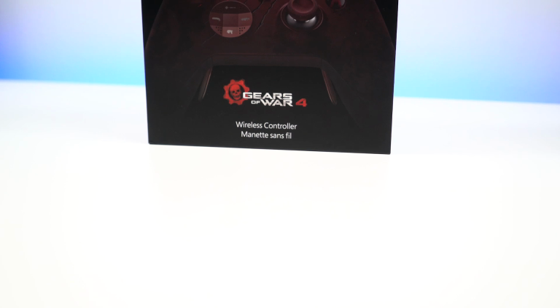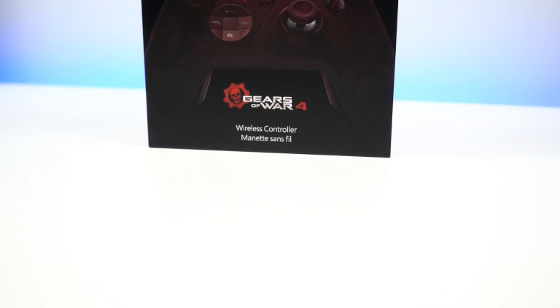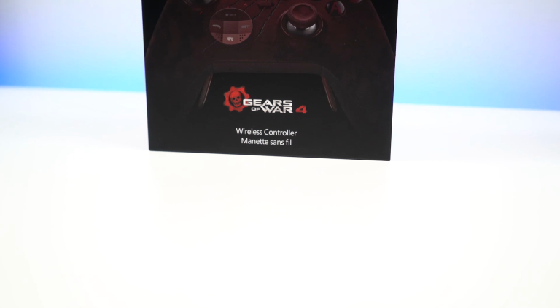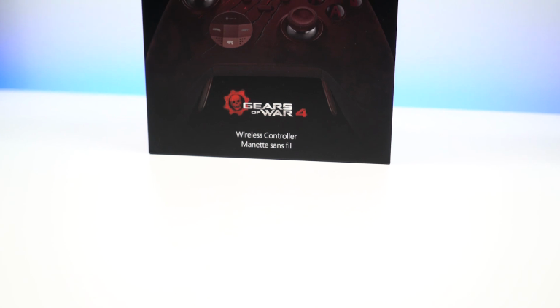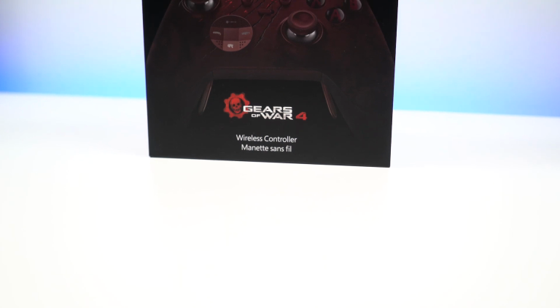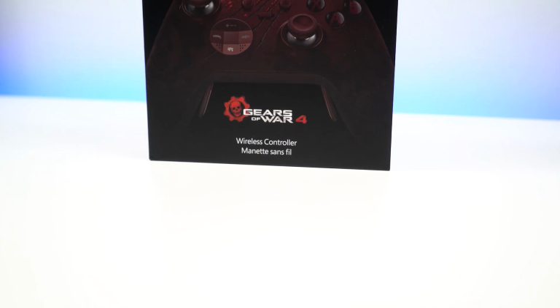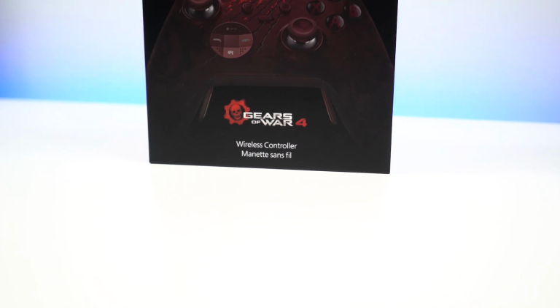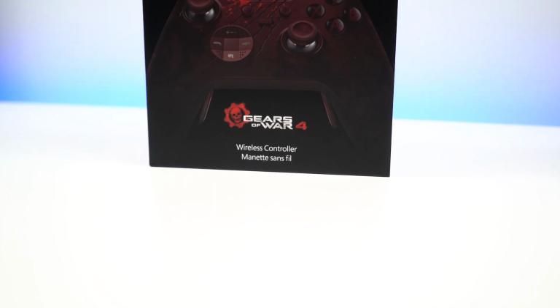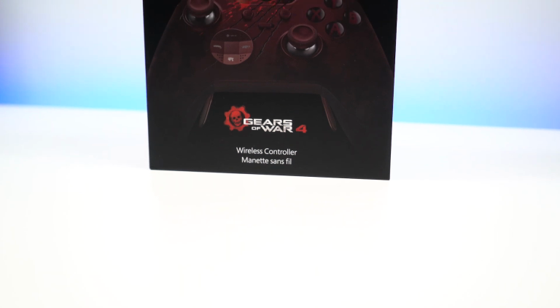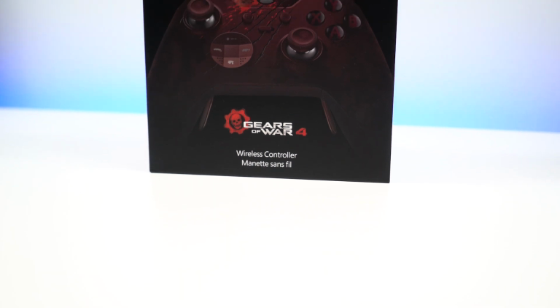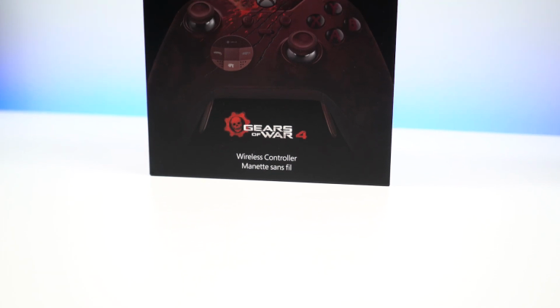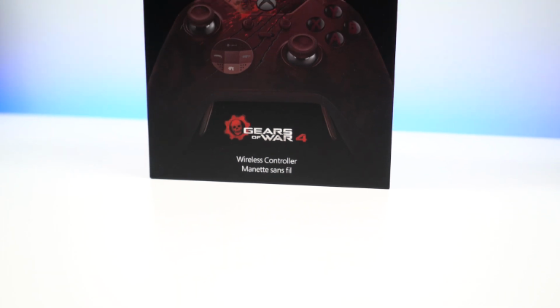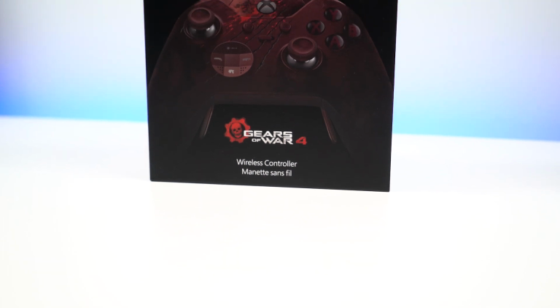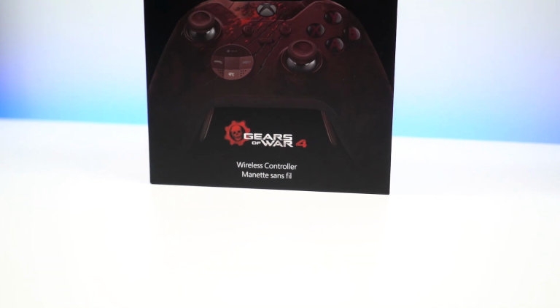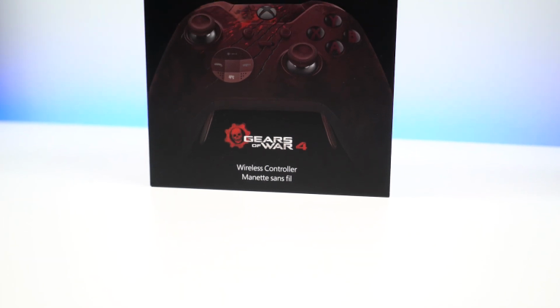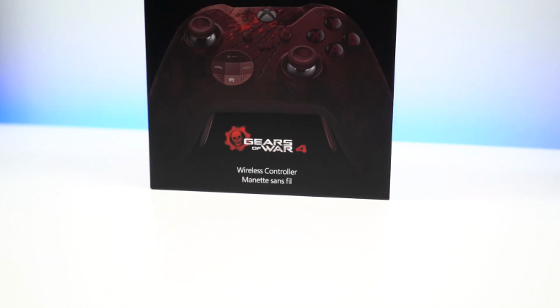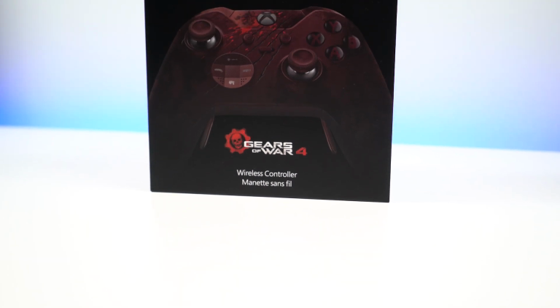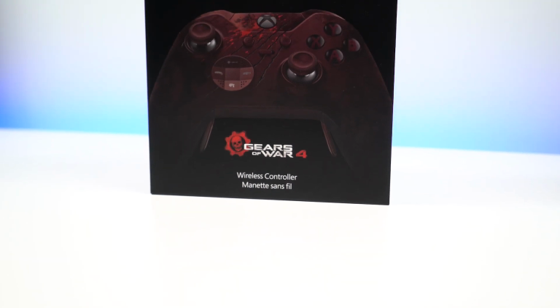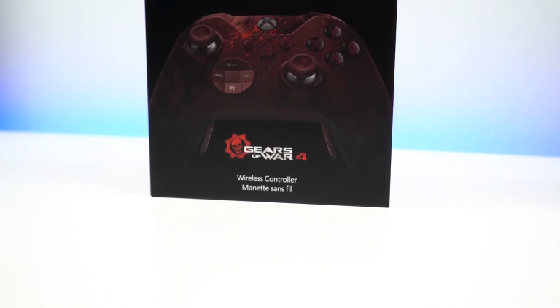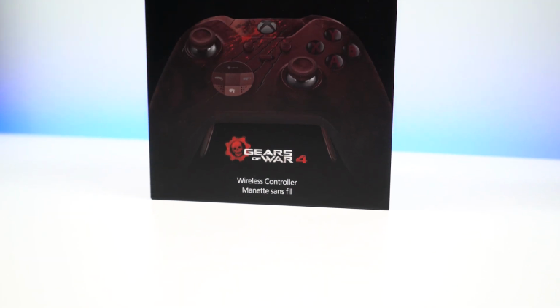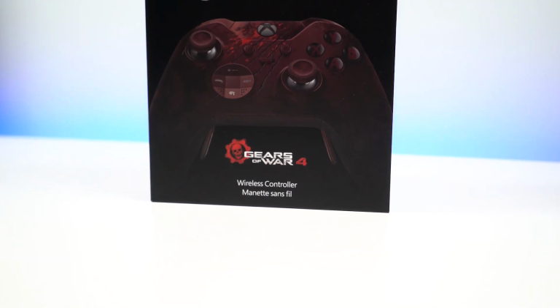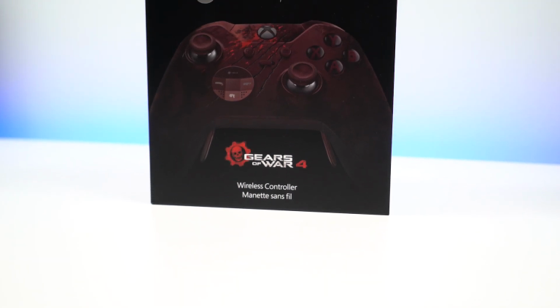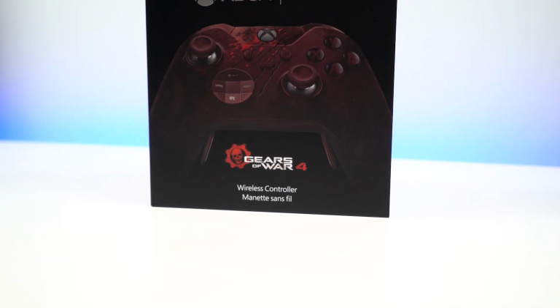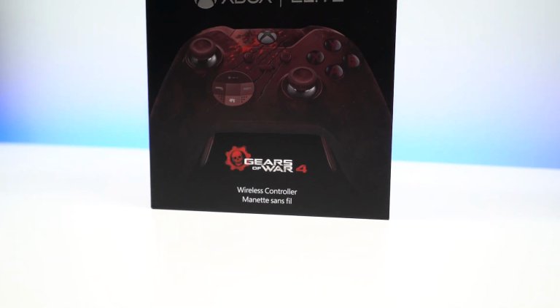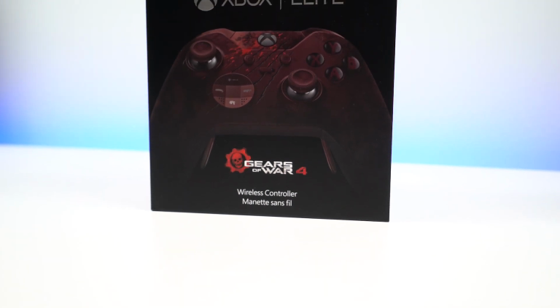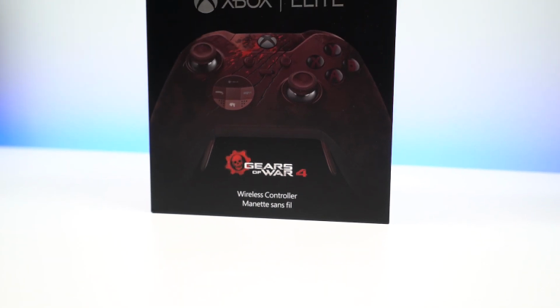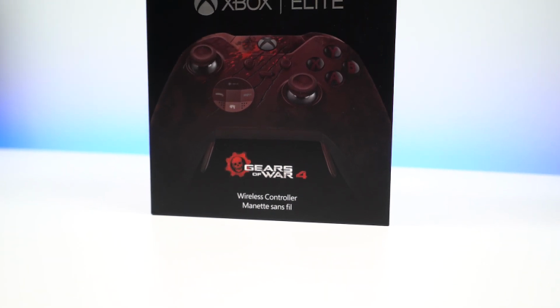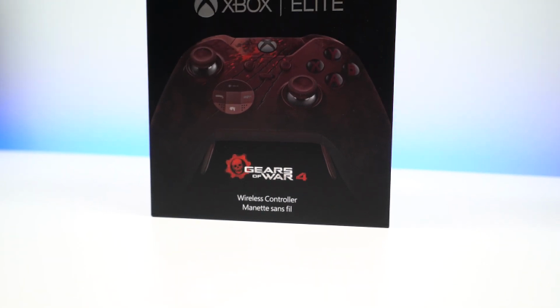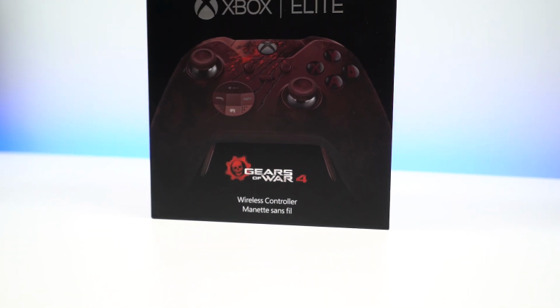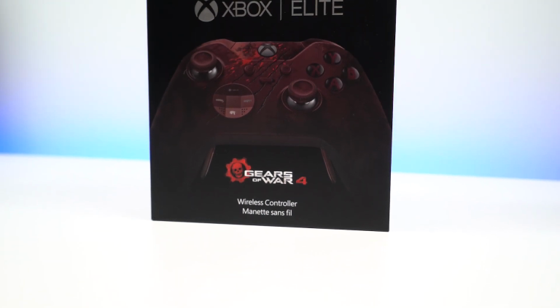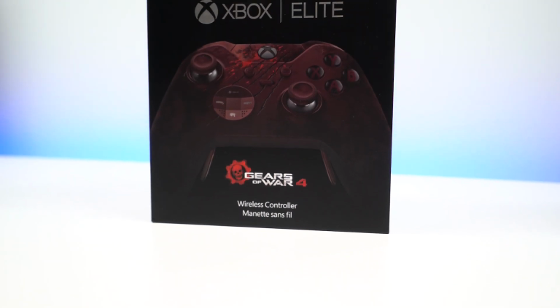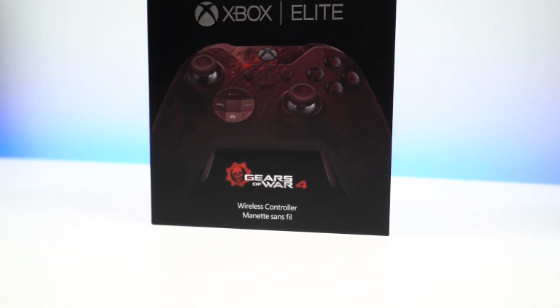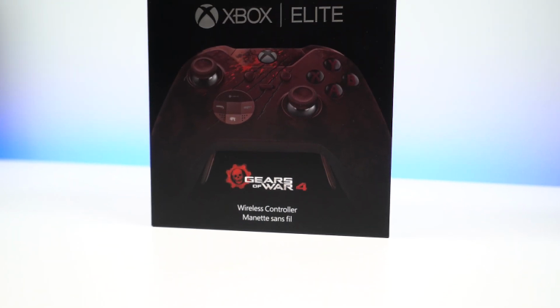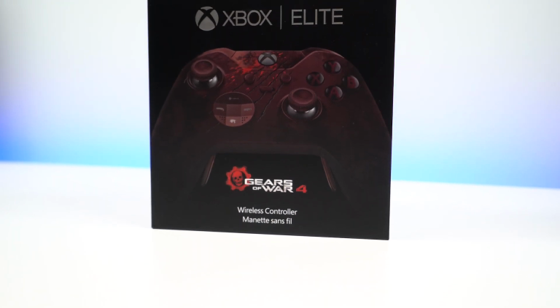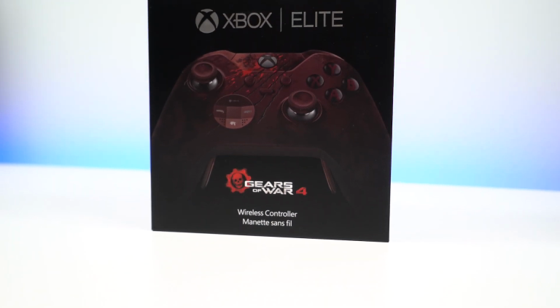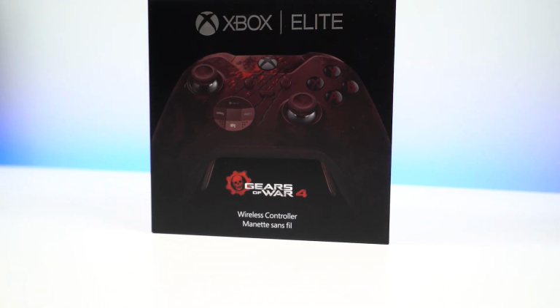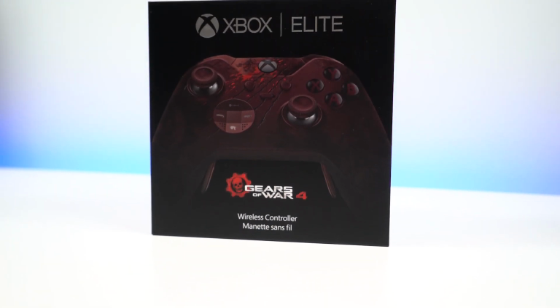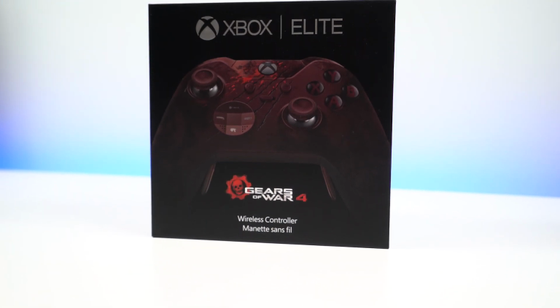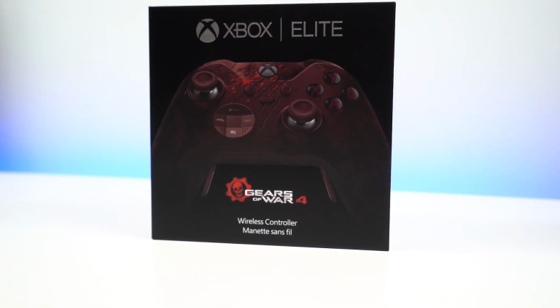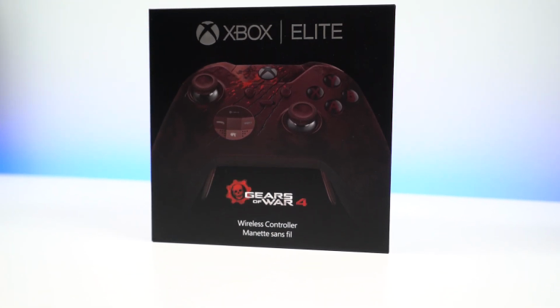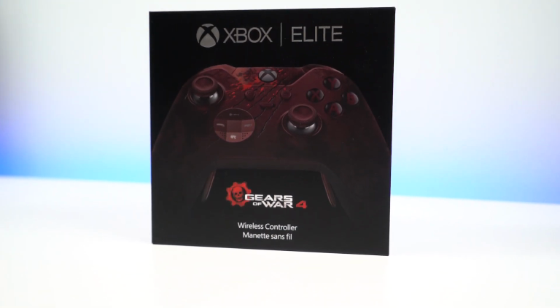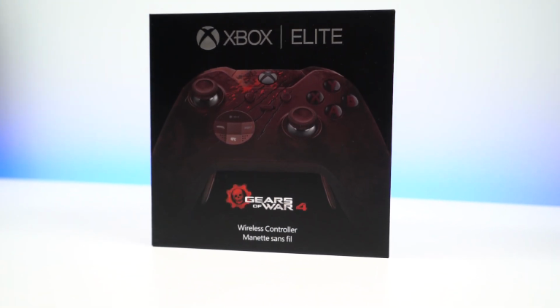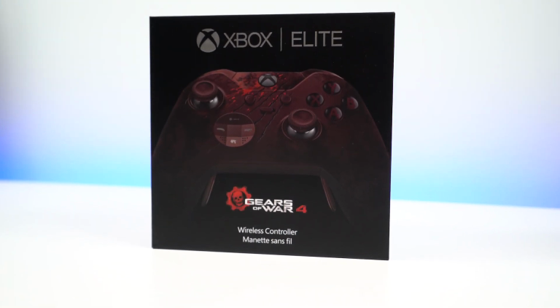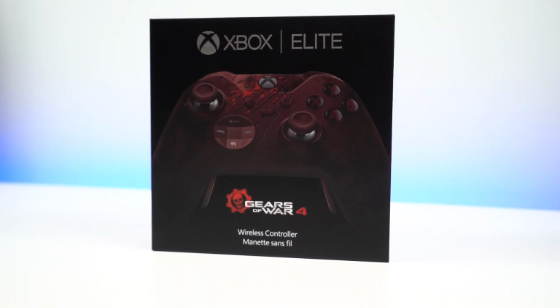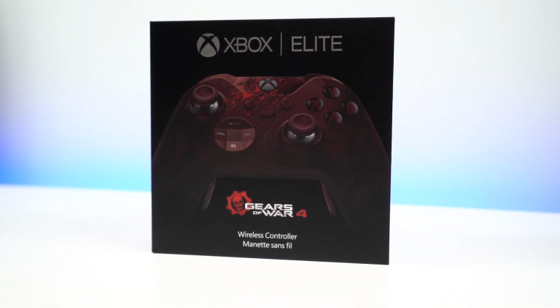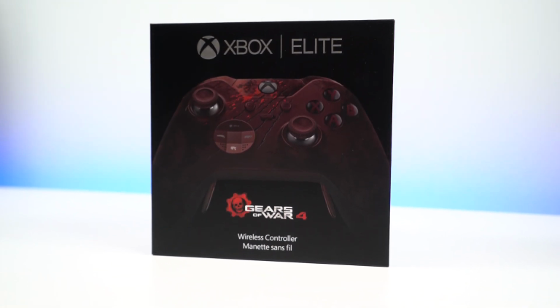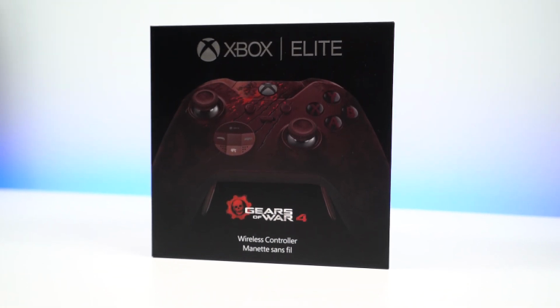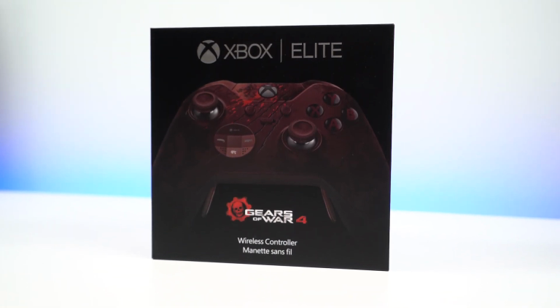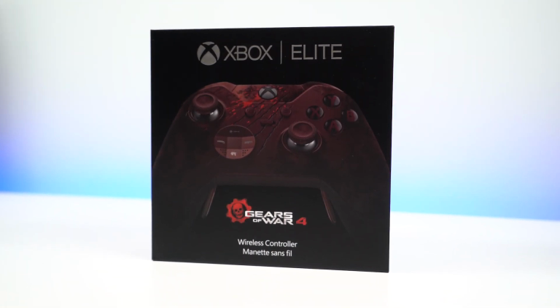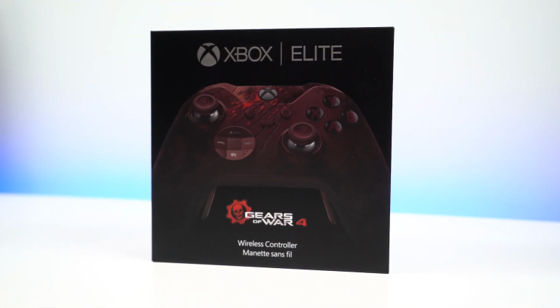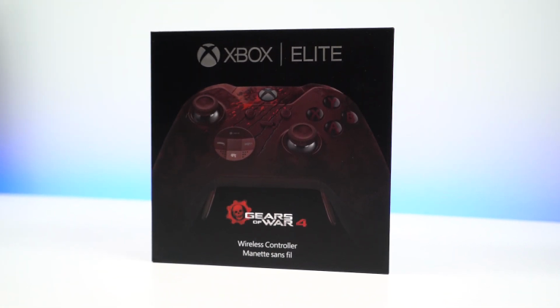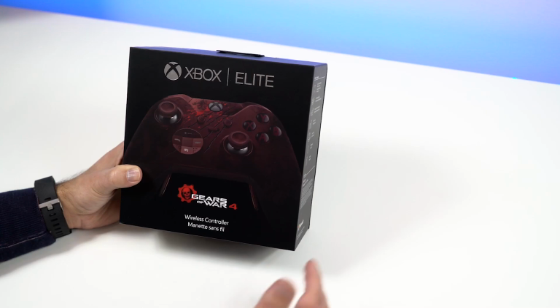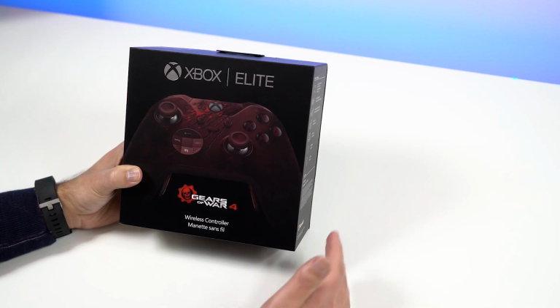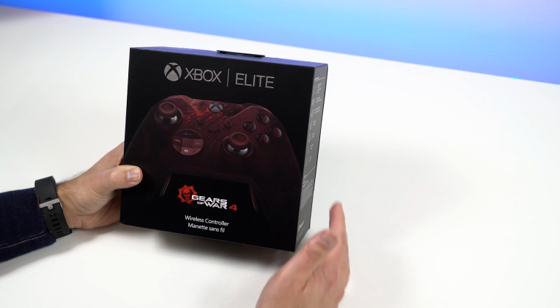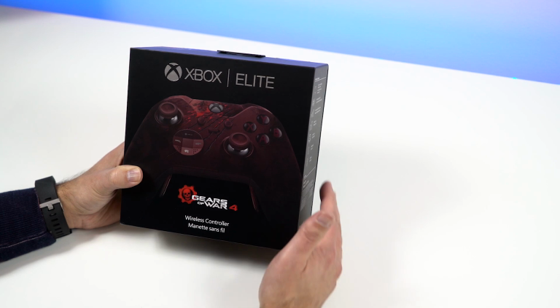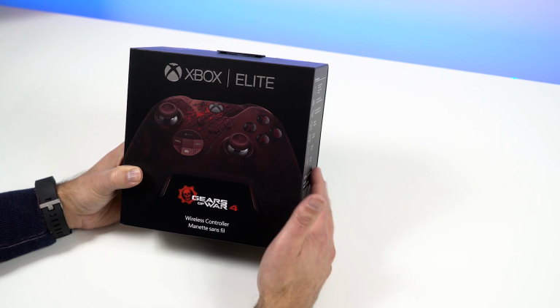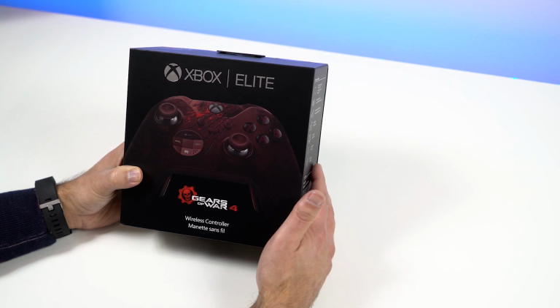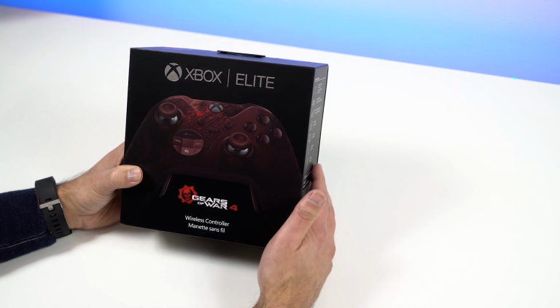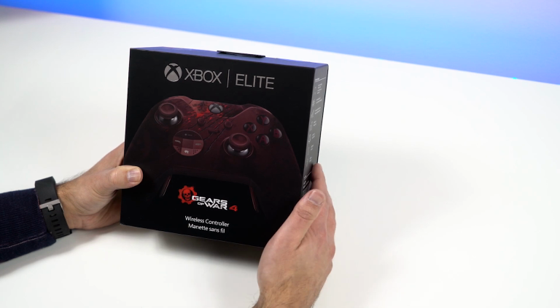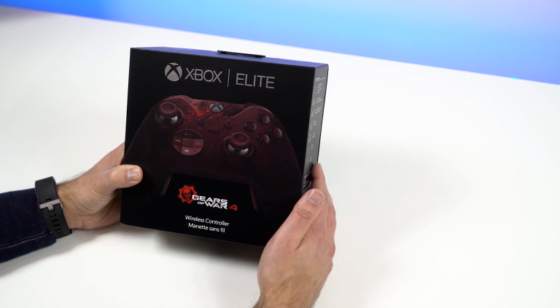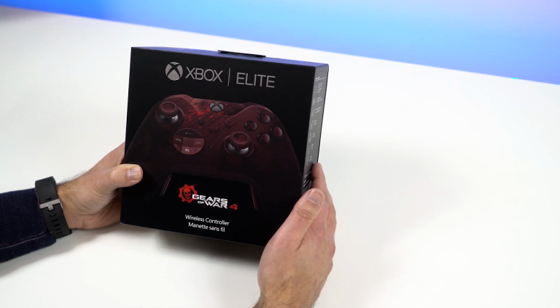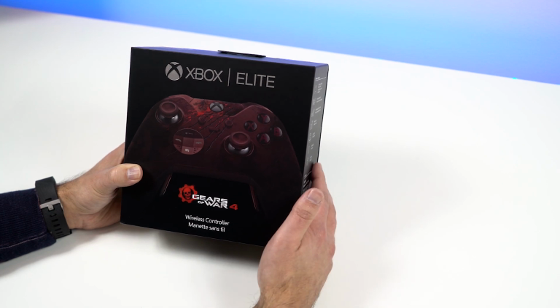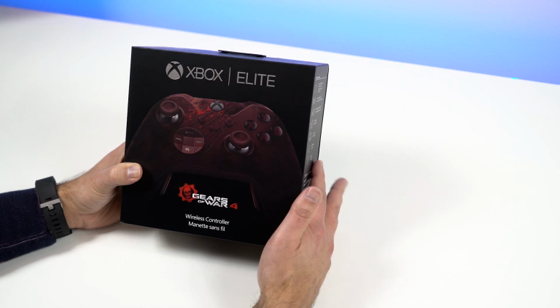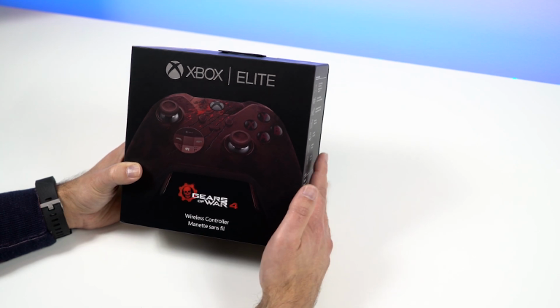Howdy folks, Daniel Rubino here with Windows Central, and look at this — we got the Xbox Elite Gears of War 4 controller.